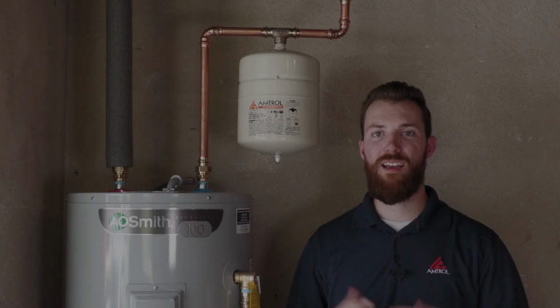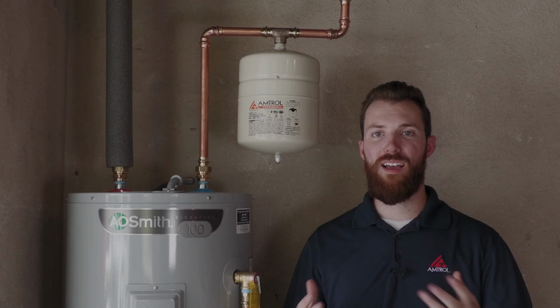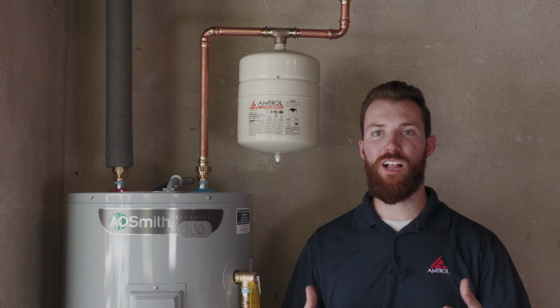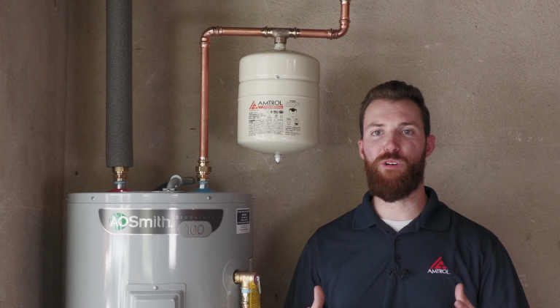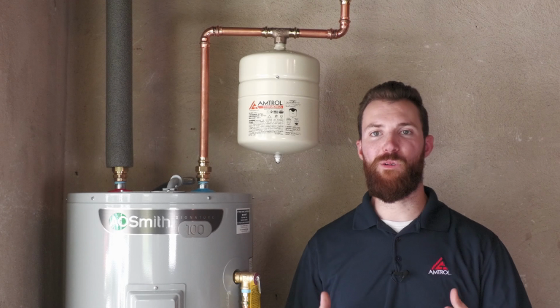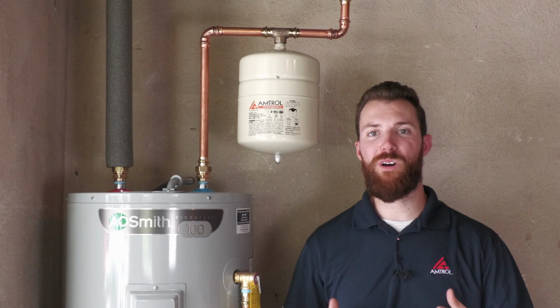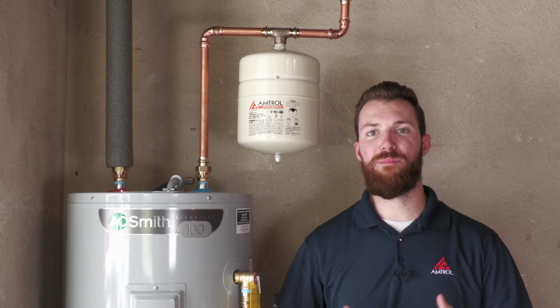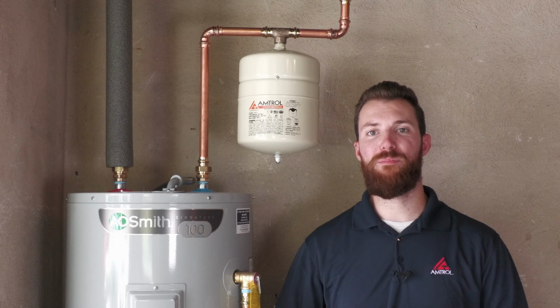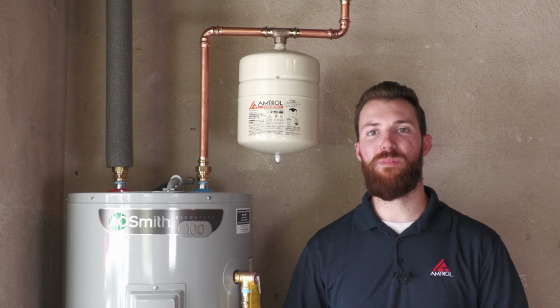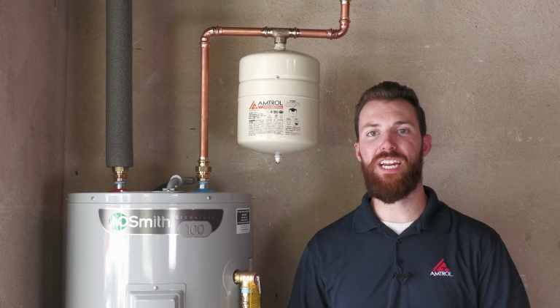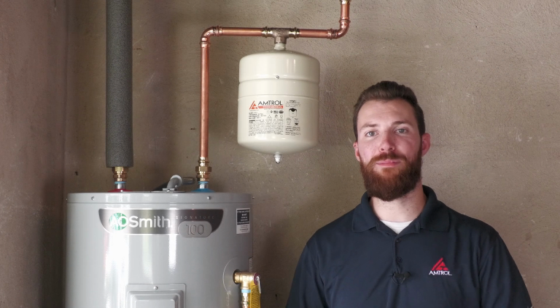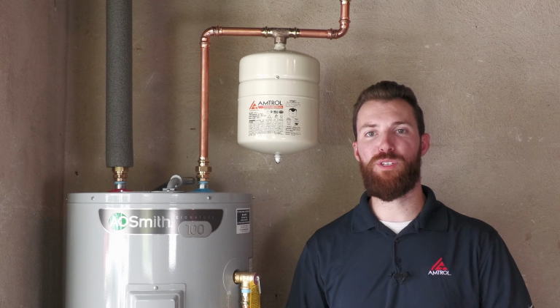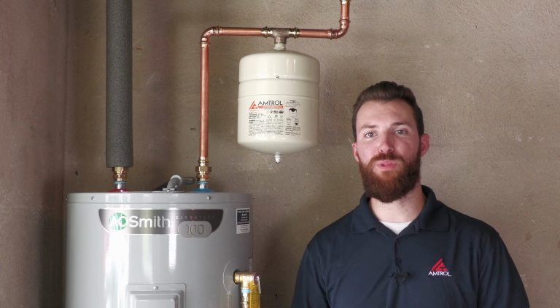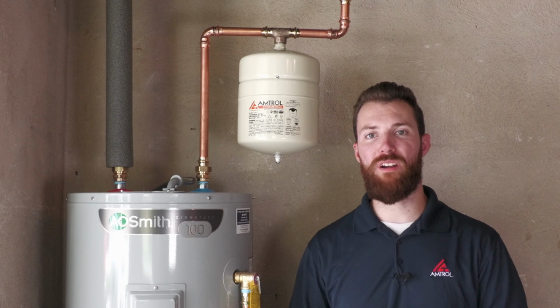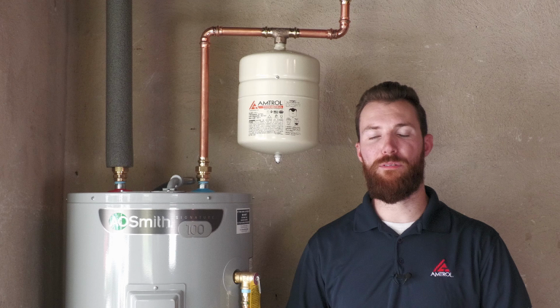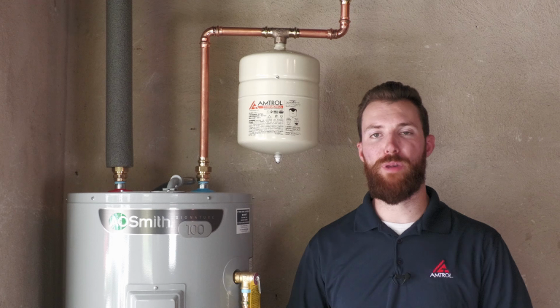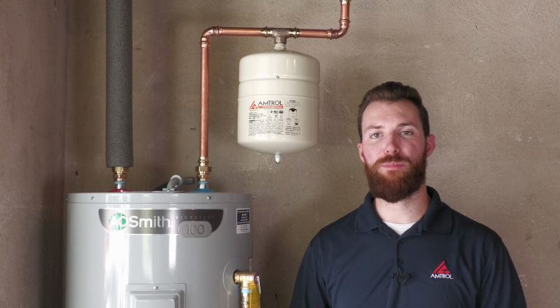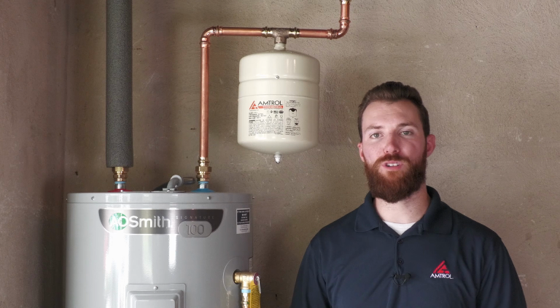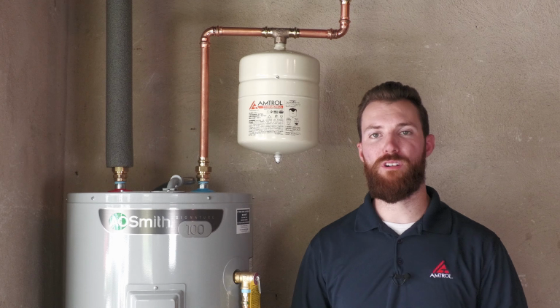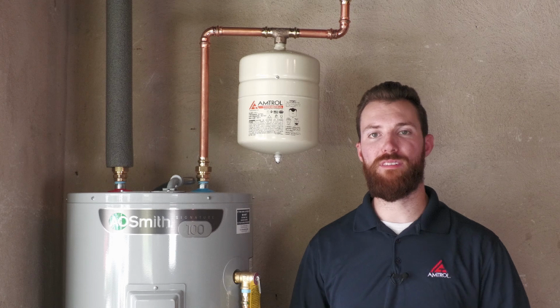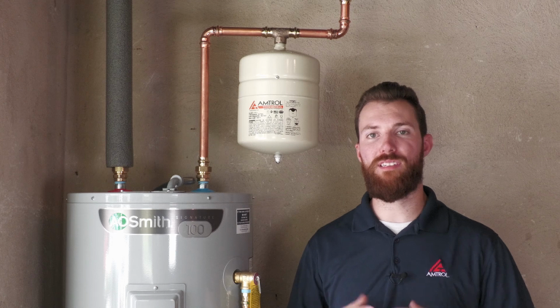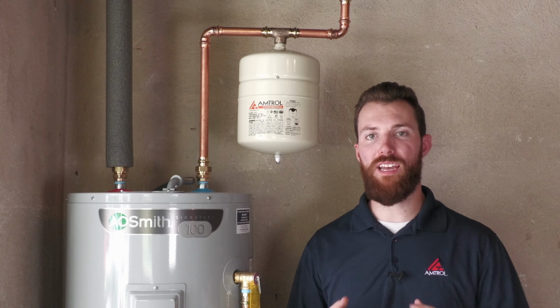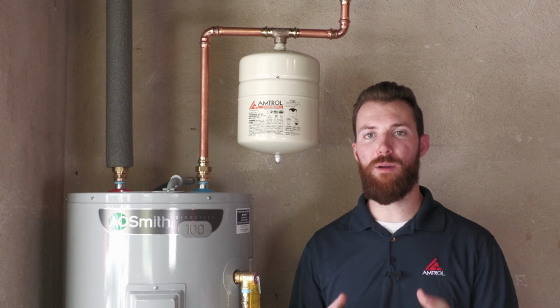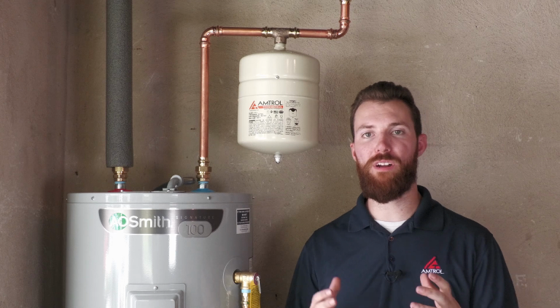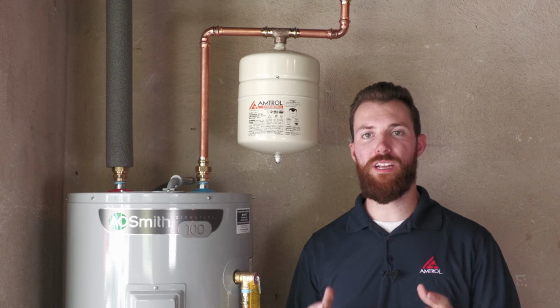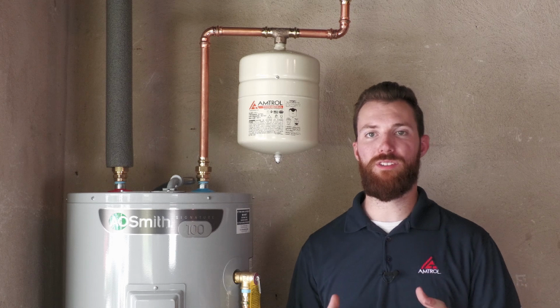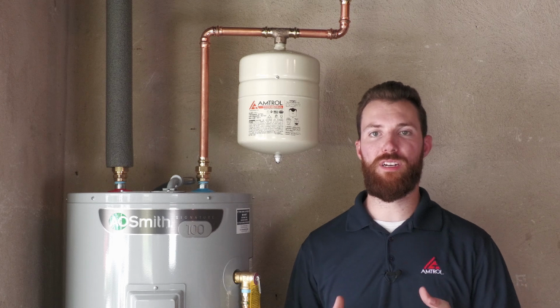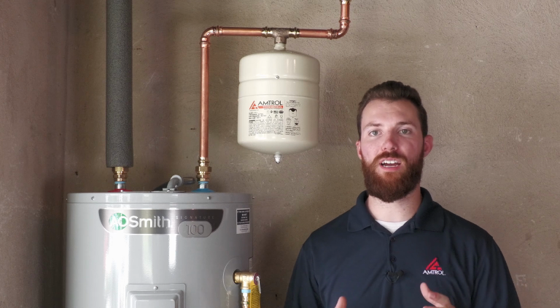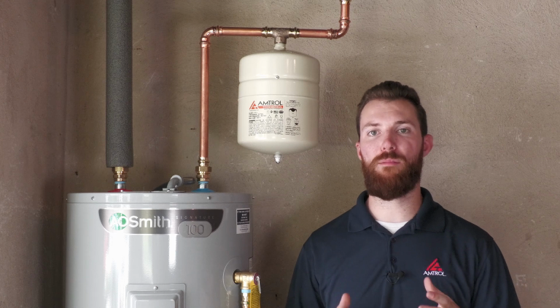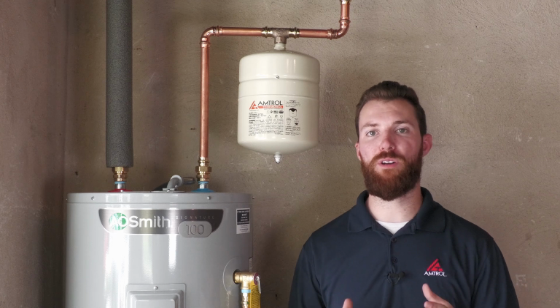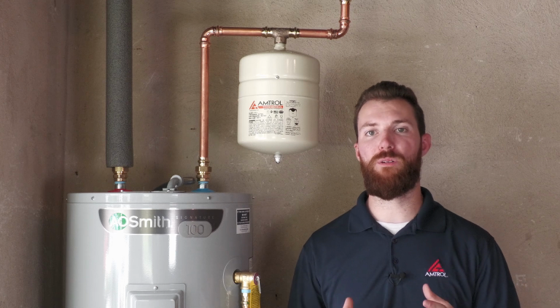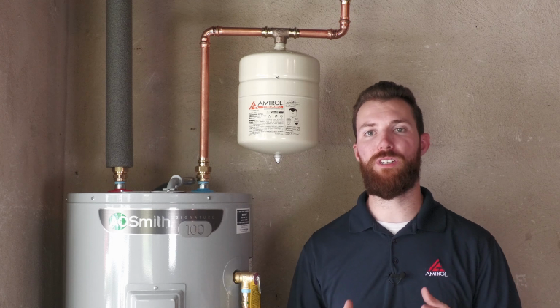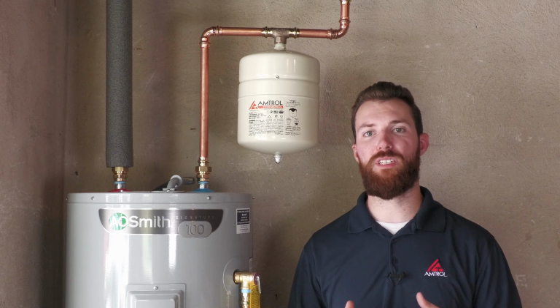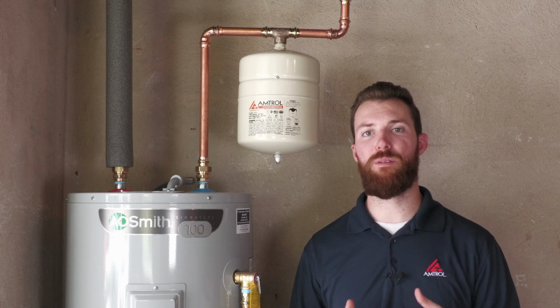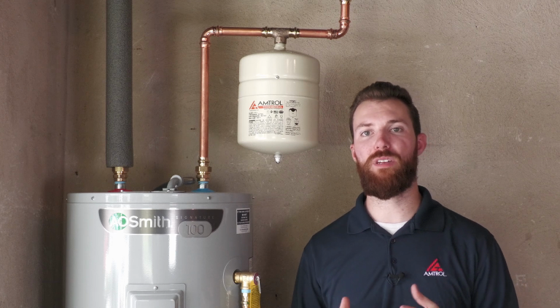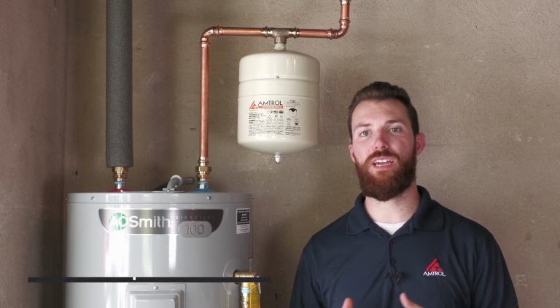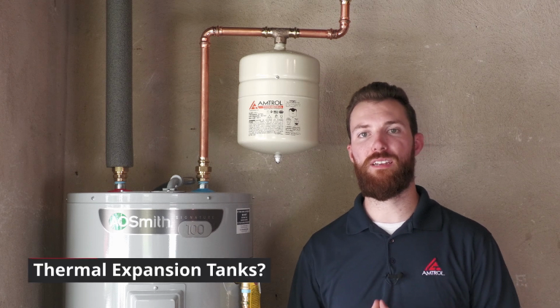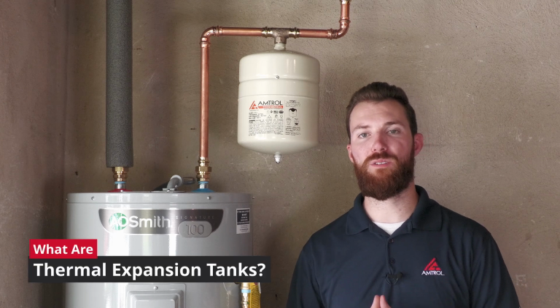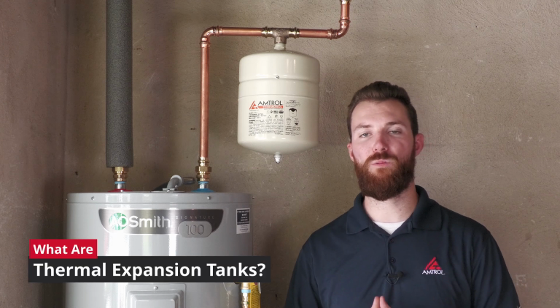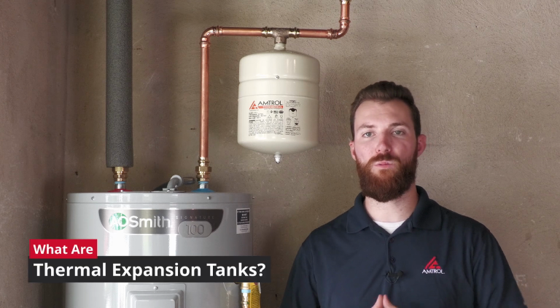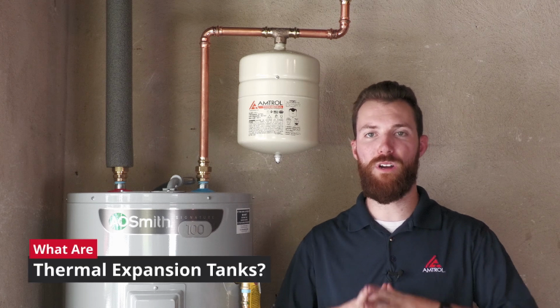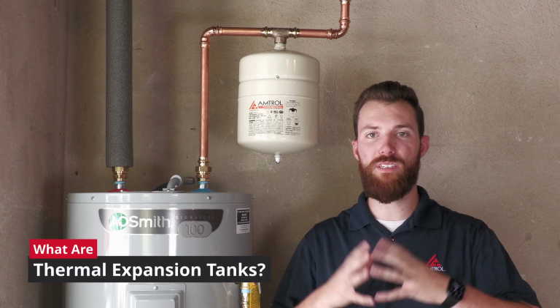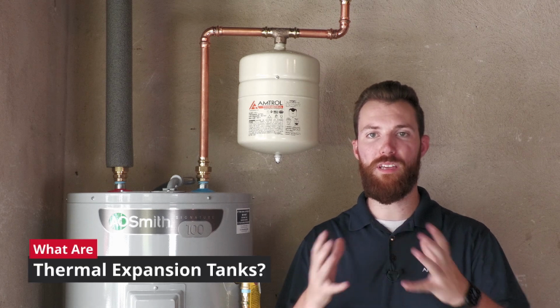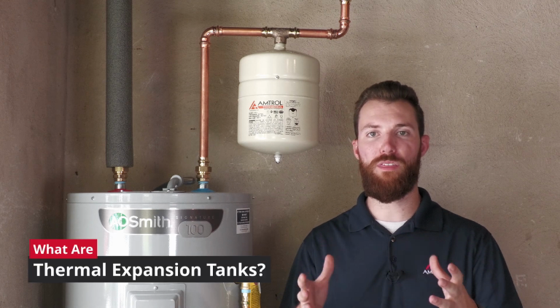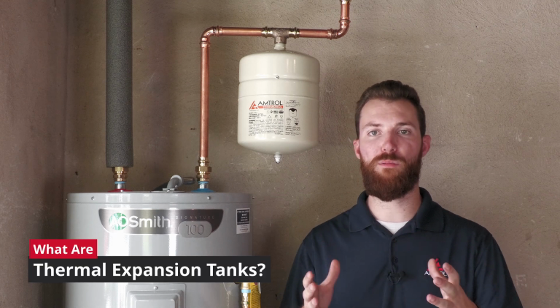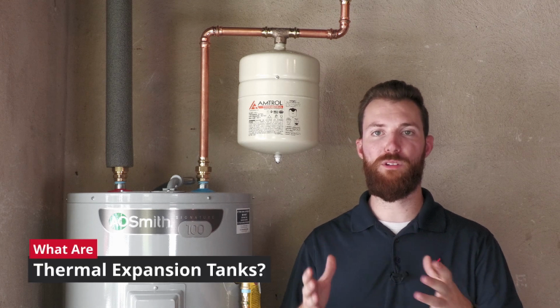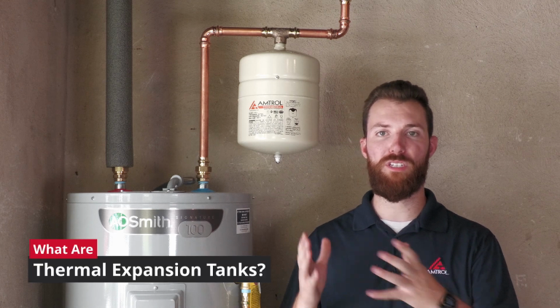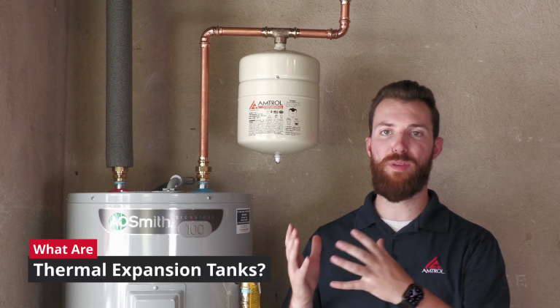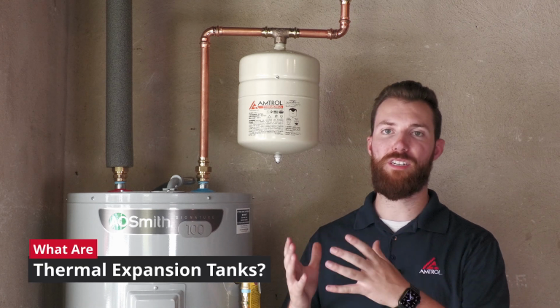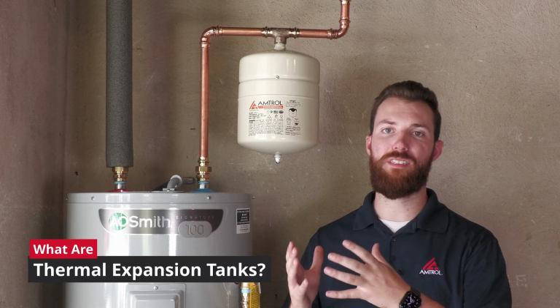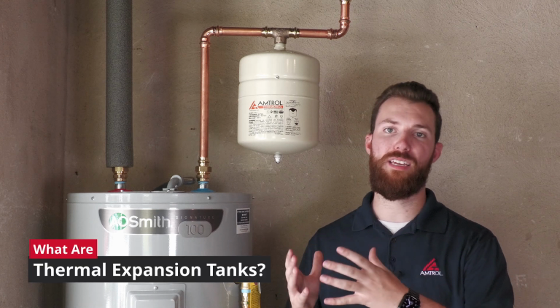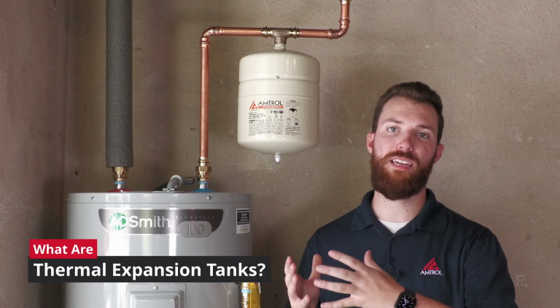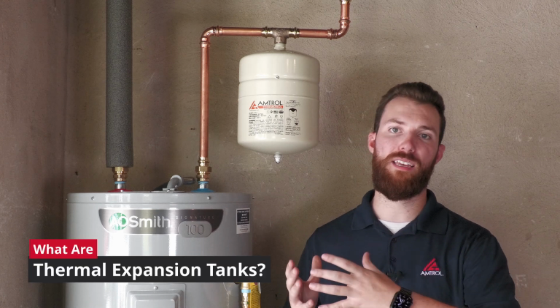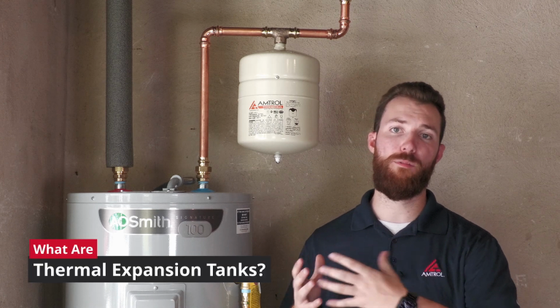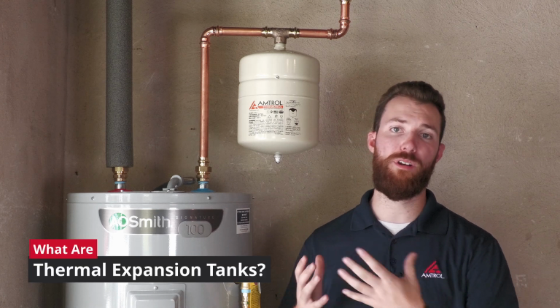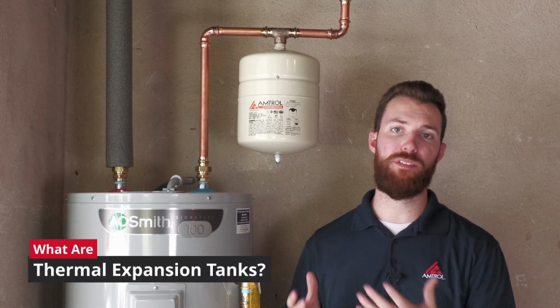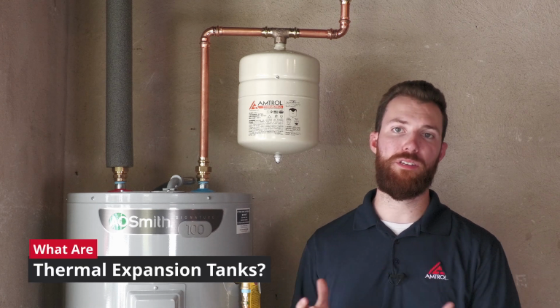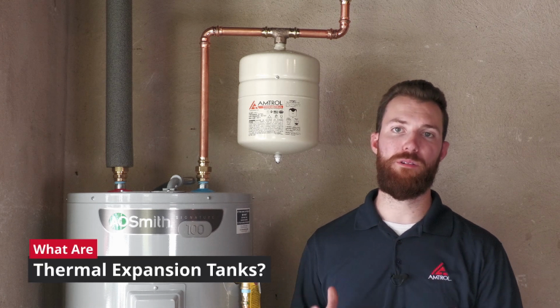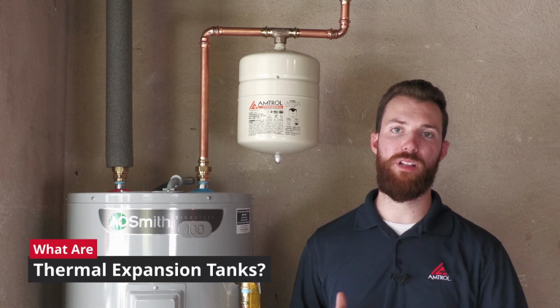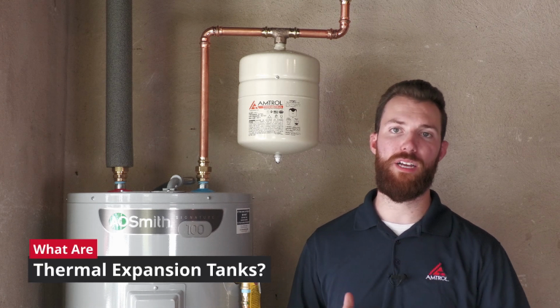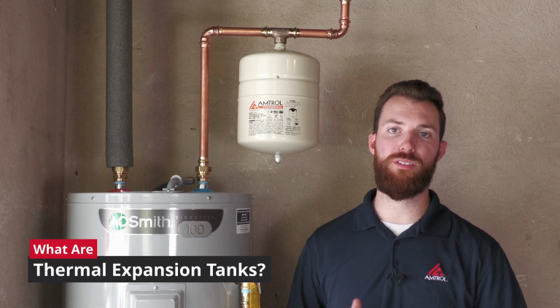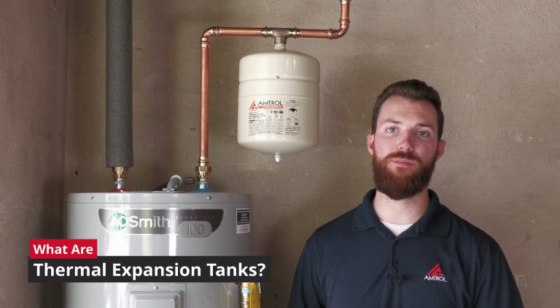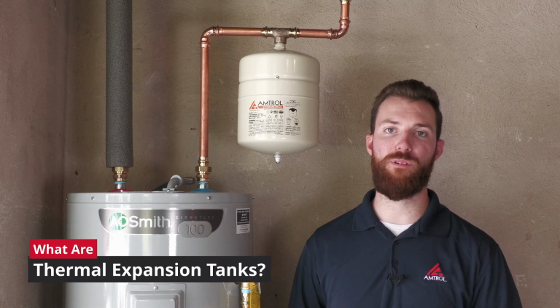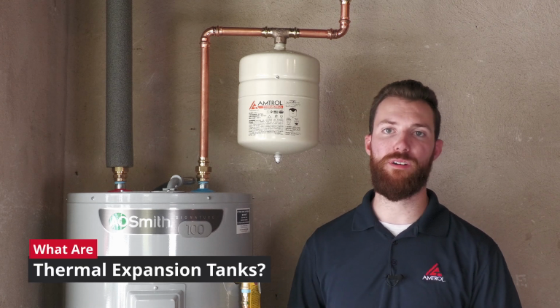Hello everyone, my name is Brady from Amtrol, and today I want to answer a common question that we get: what is a thermal expansion tank and what is it utilized for?